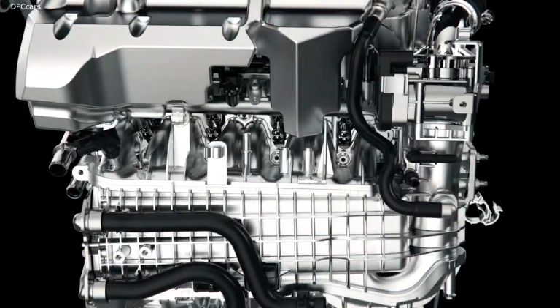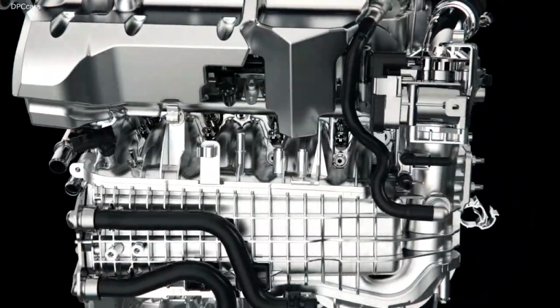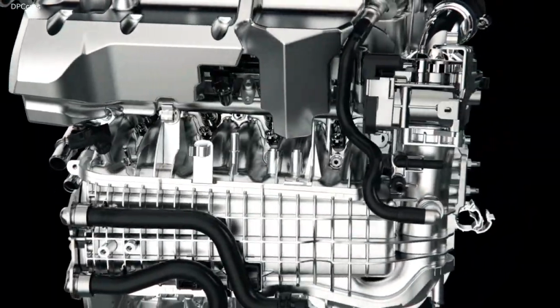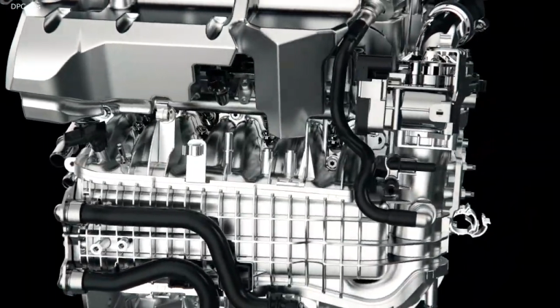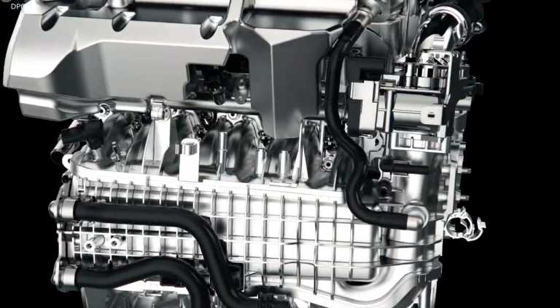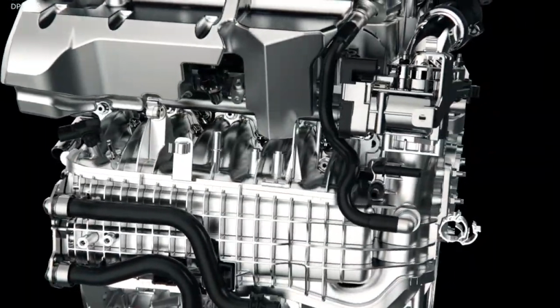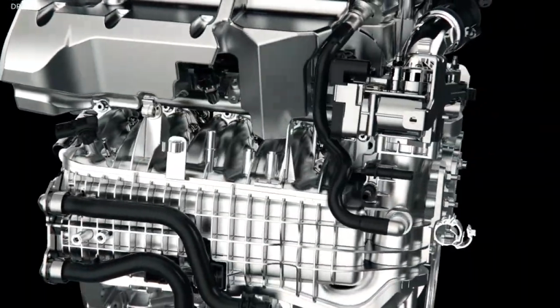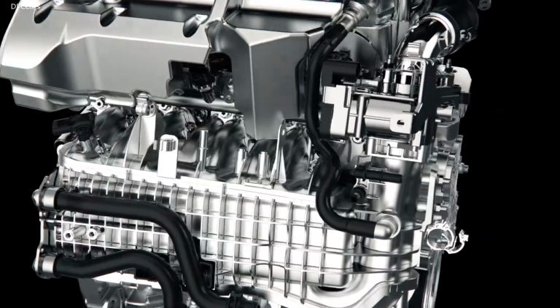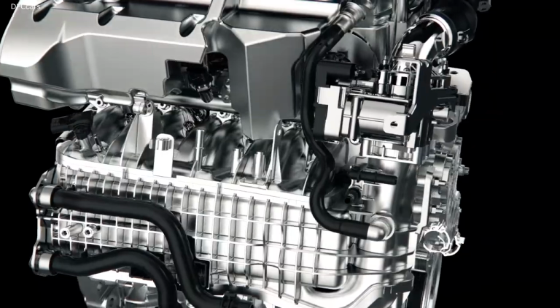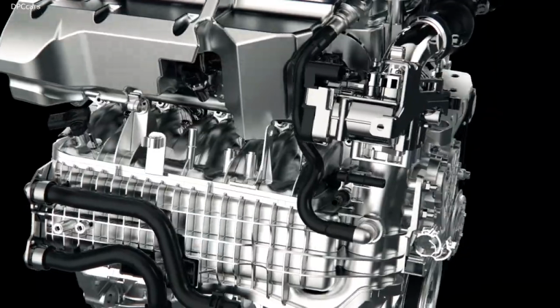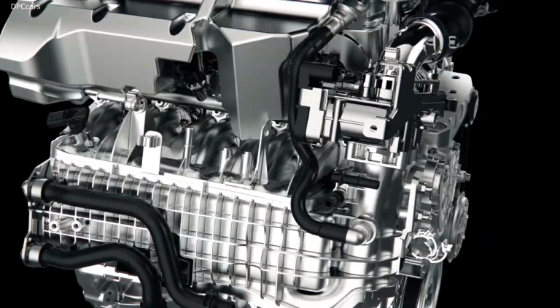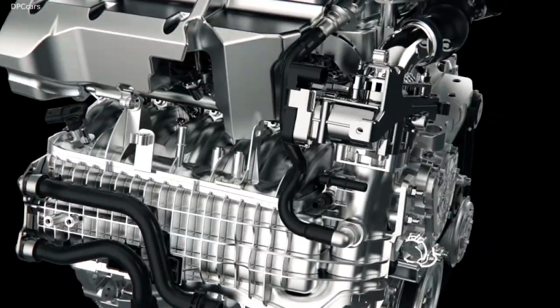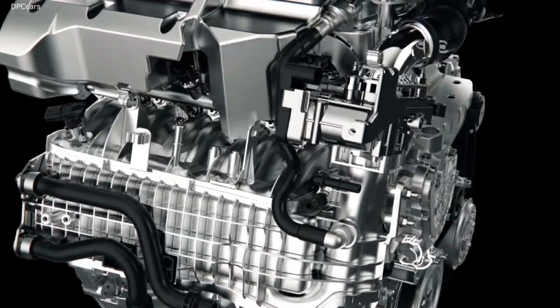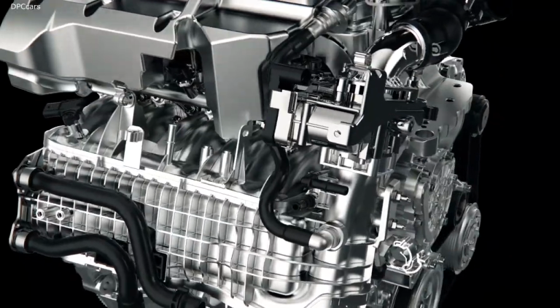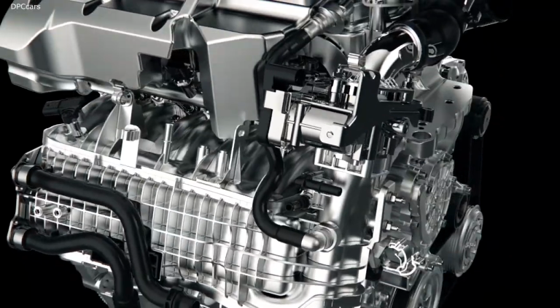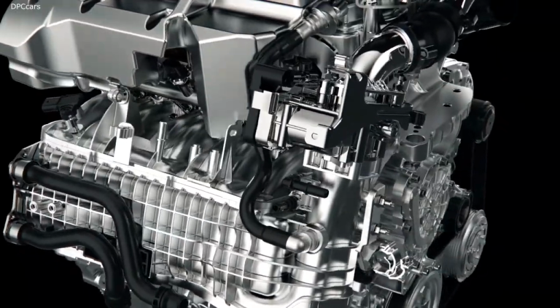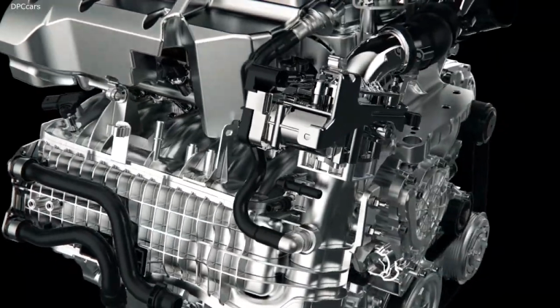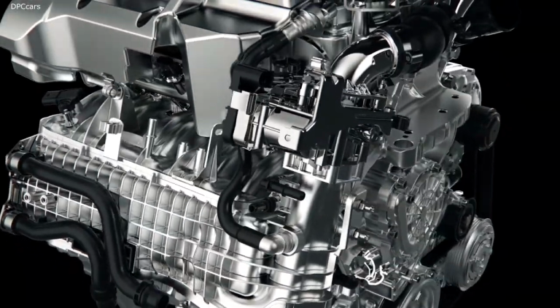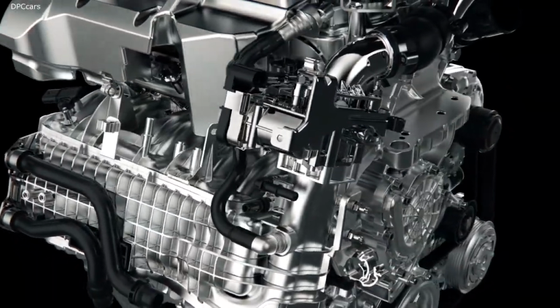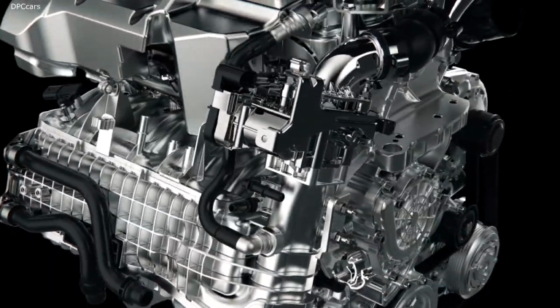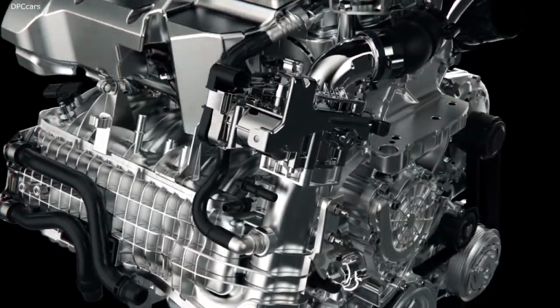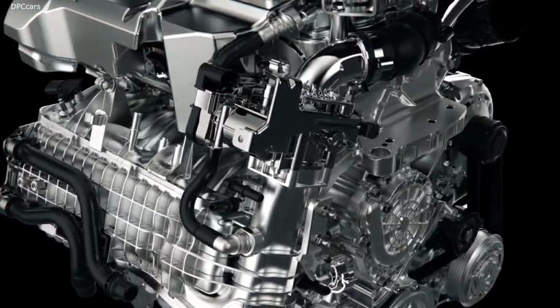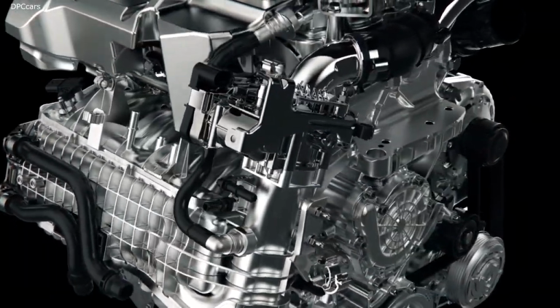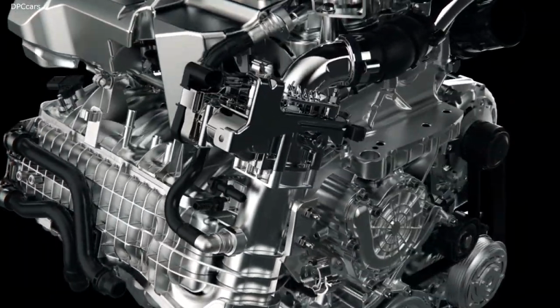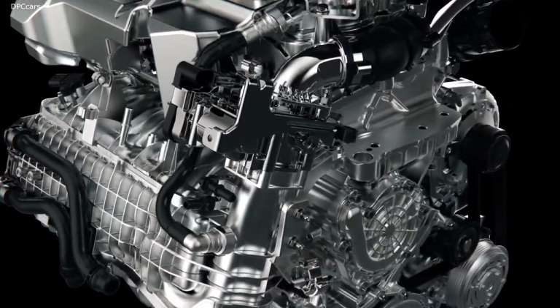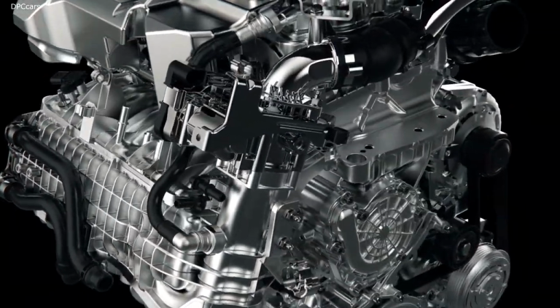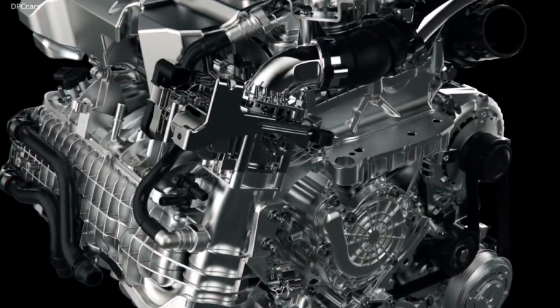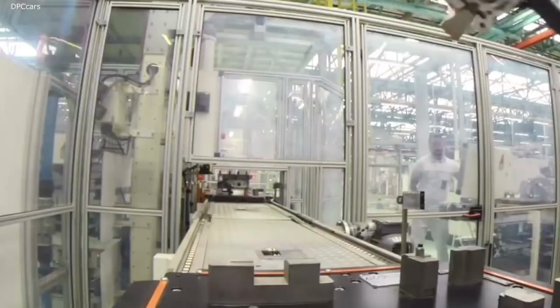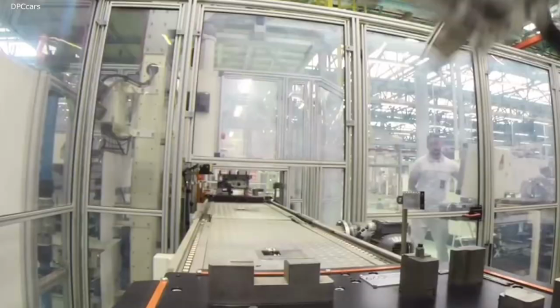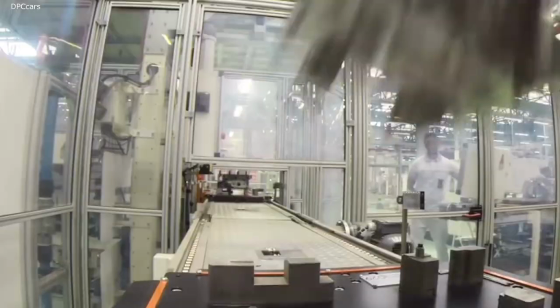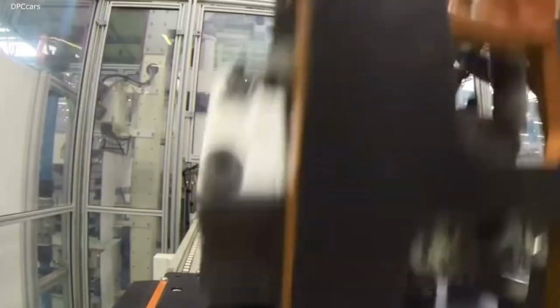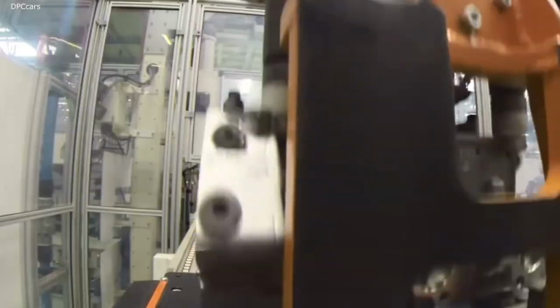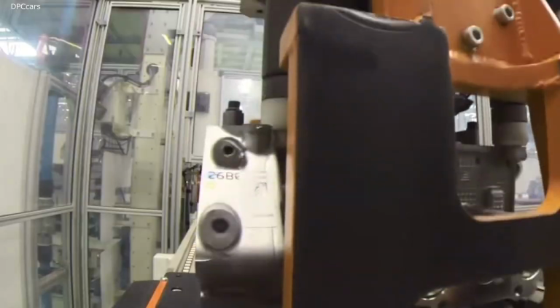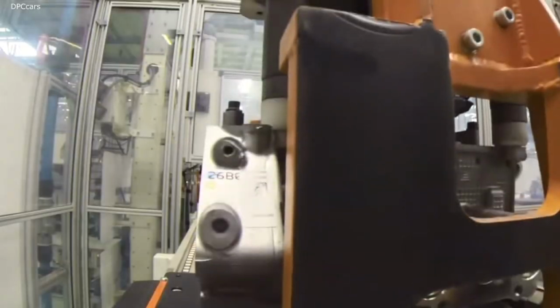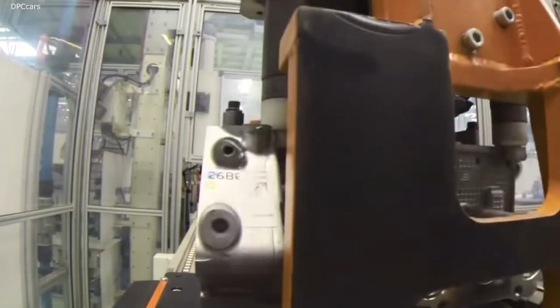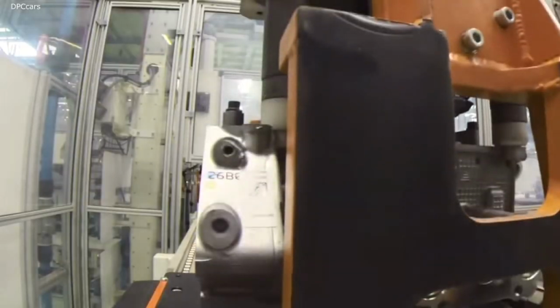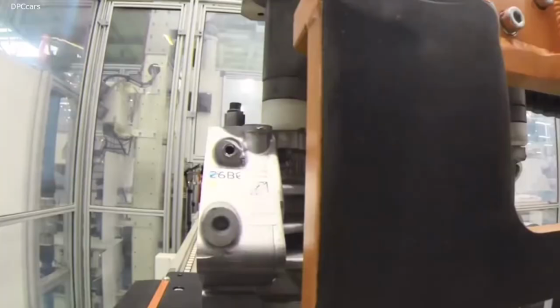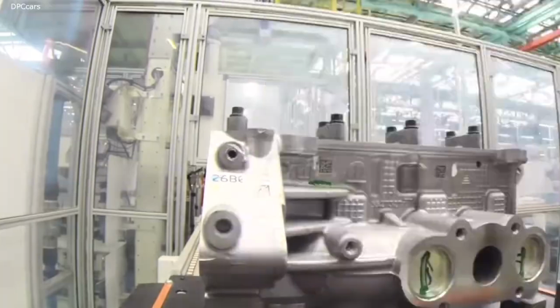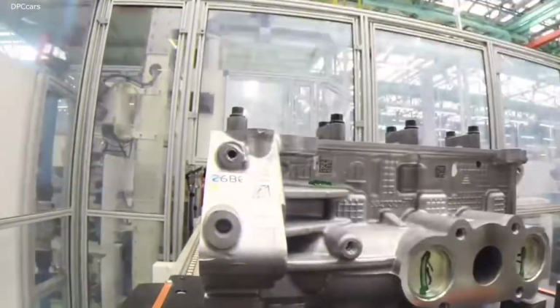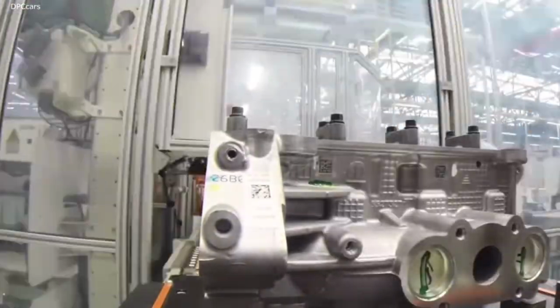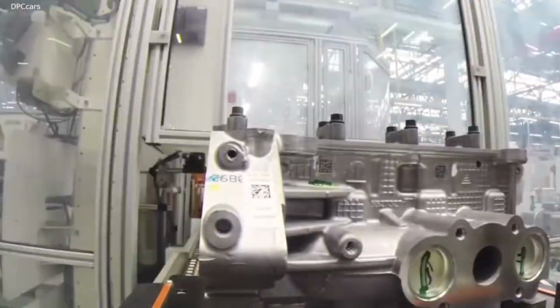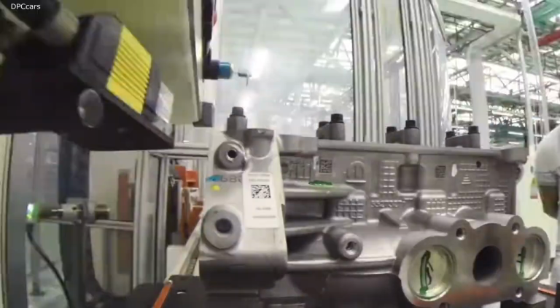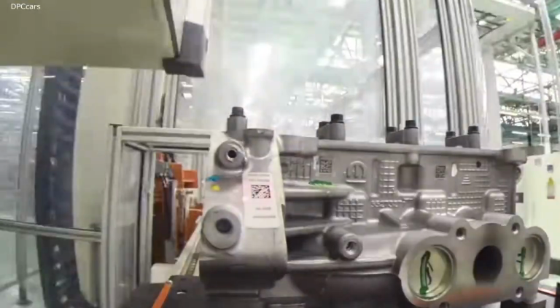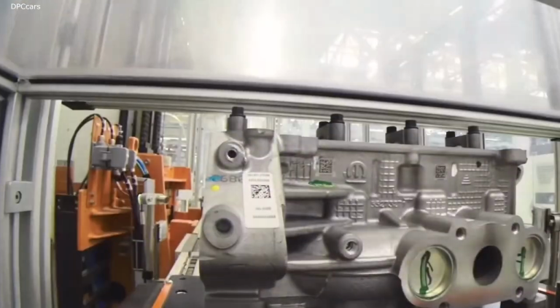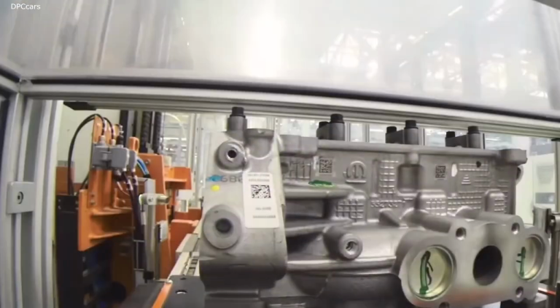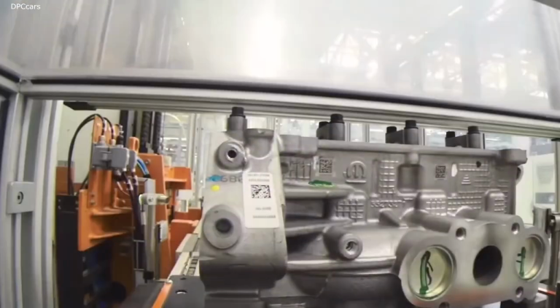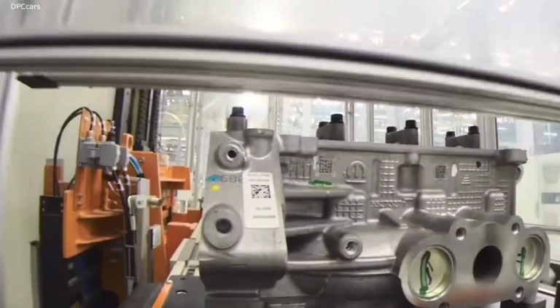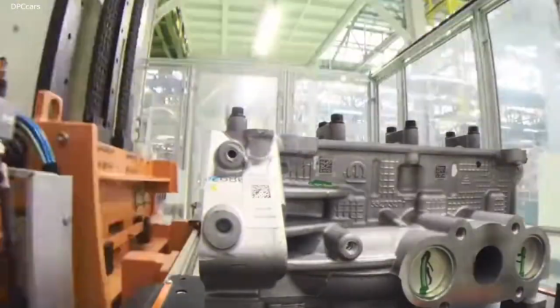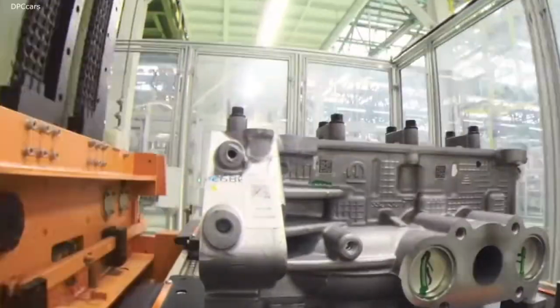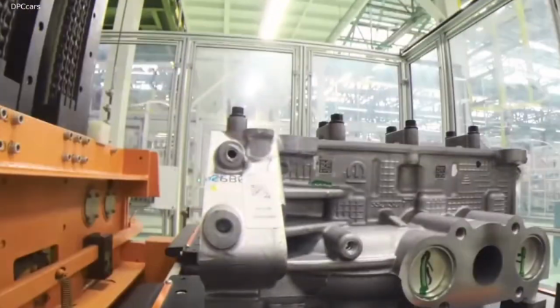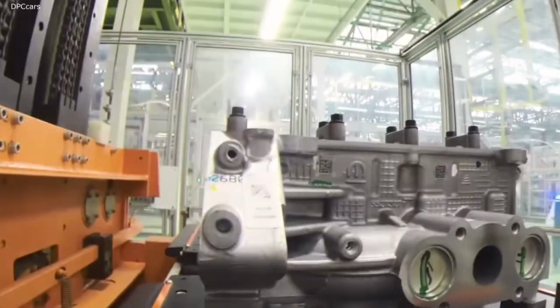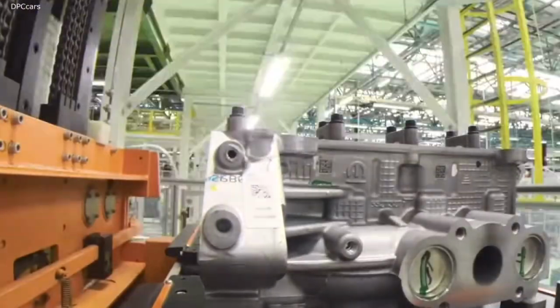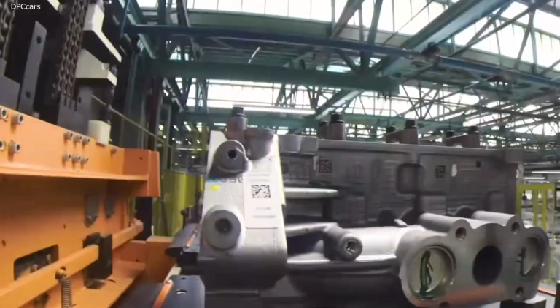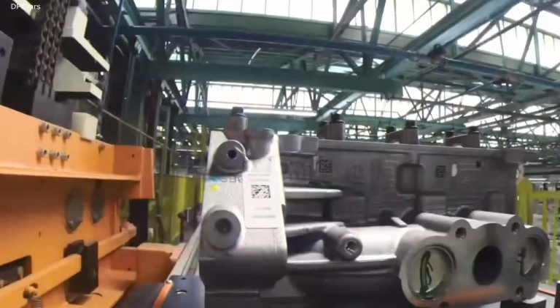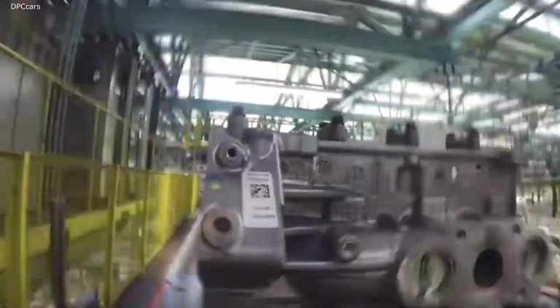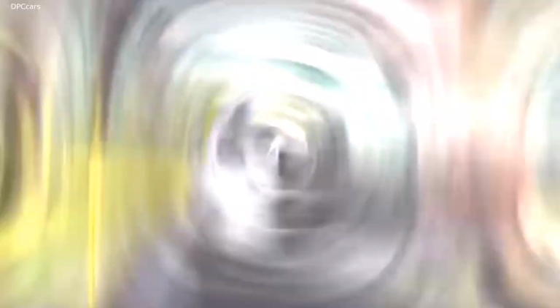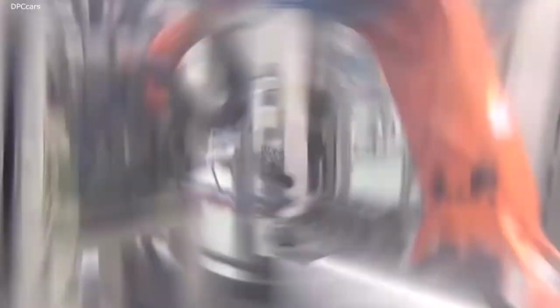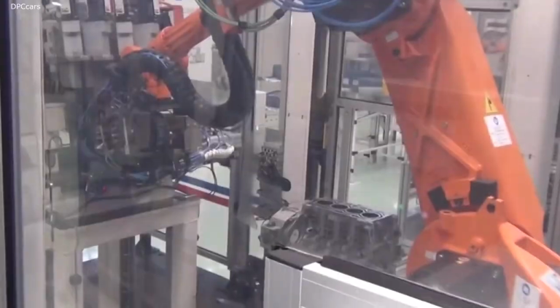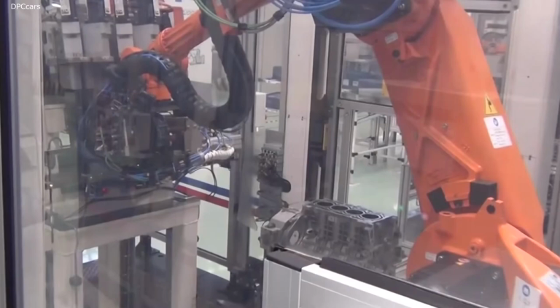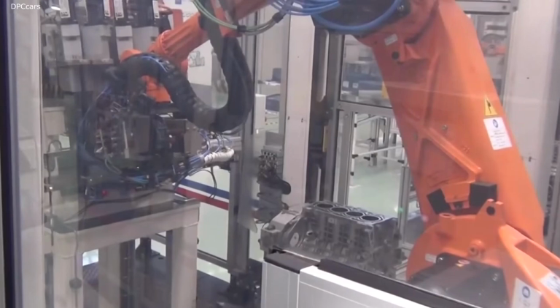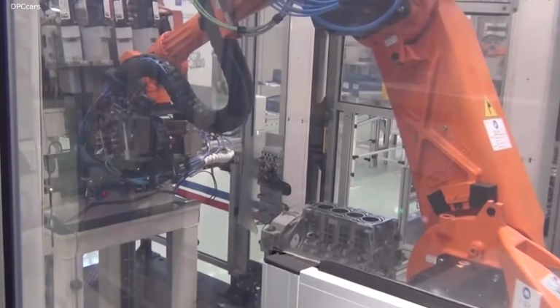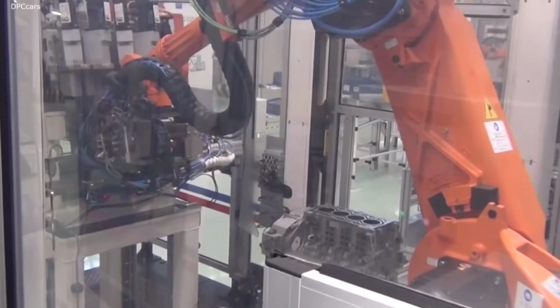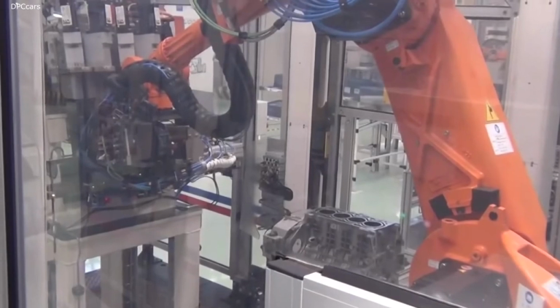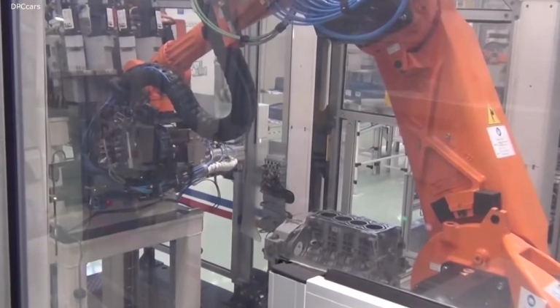The Firefly is the successor to the FIRE engine family, and the project name — GSE, or Global Small Engine — makes its mission clear.